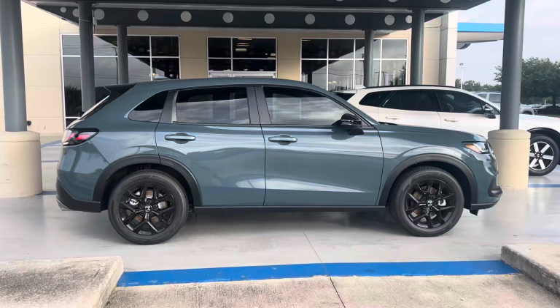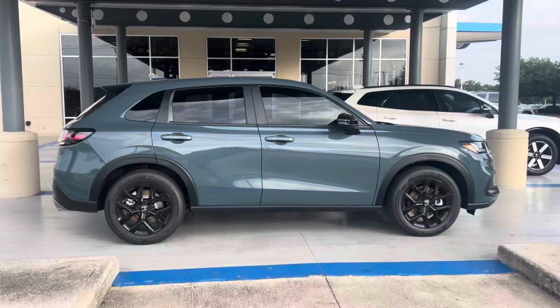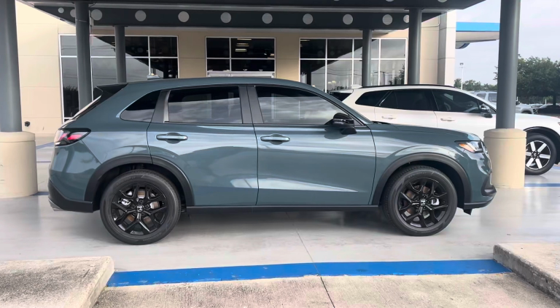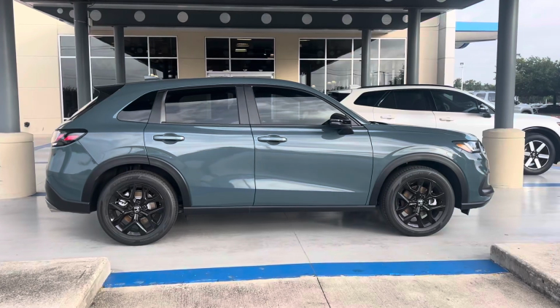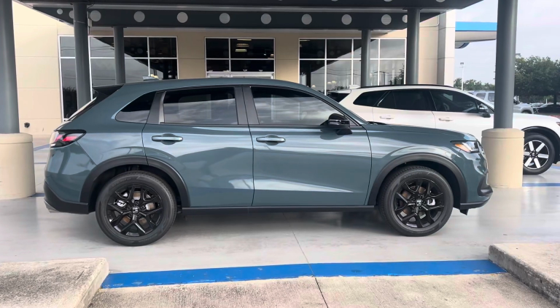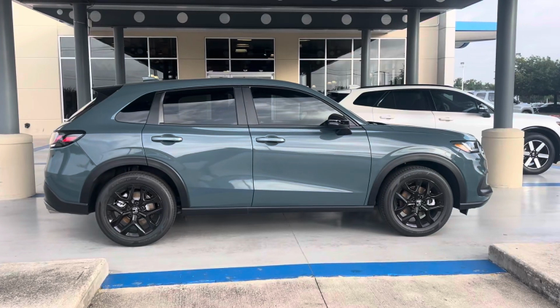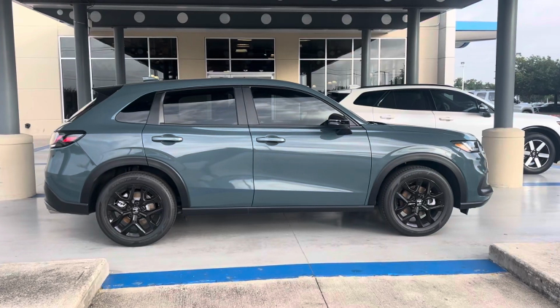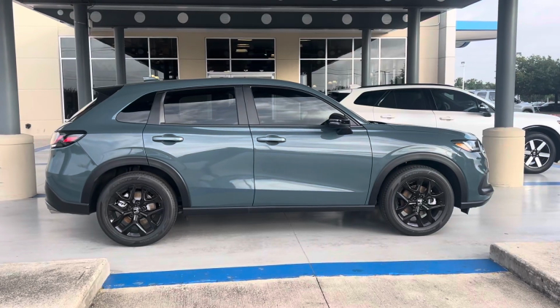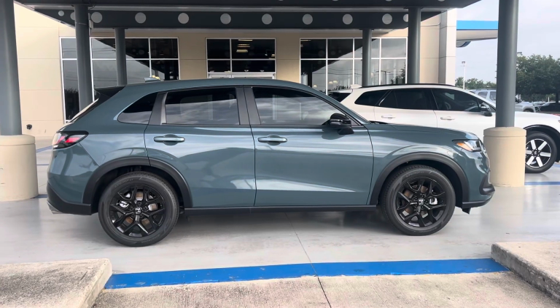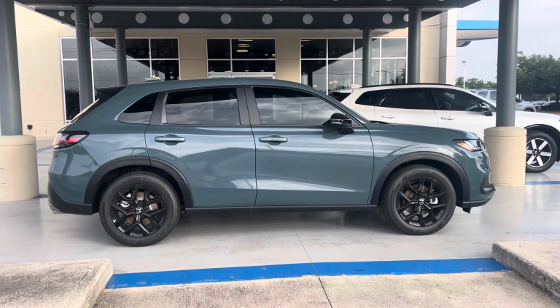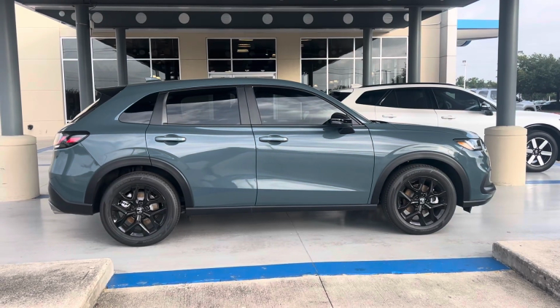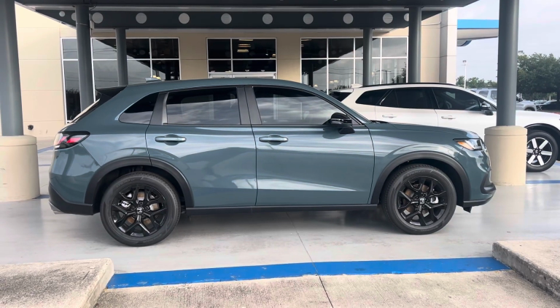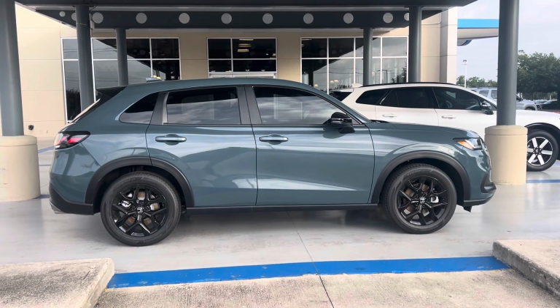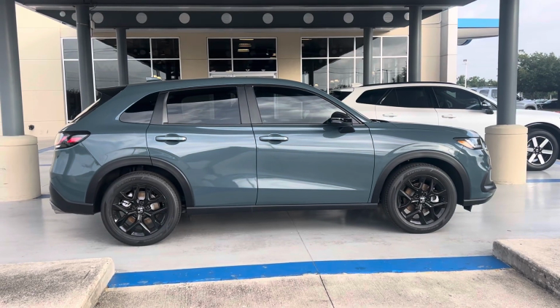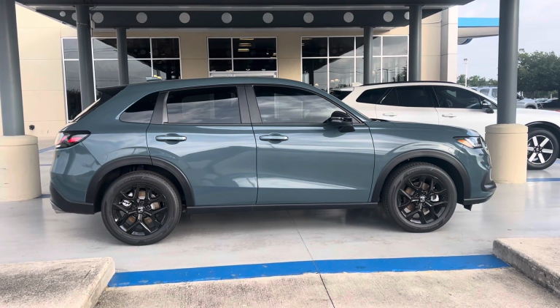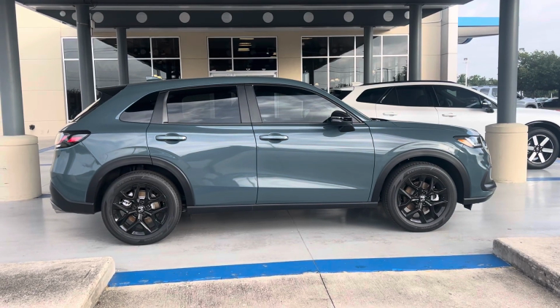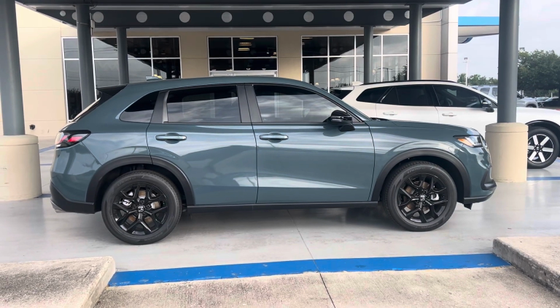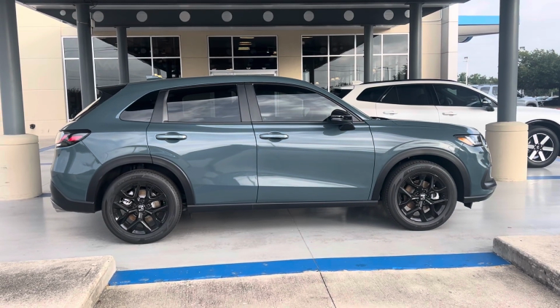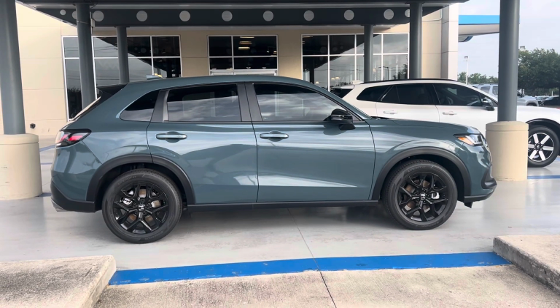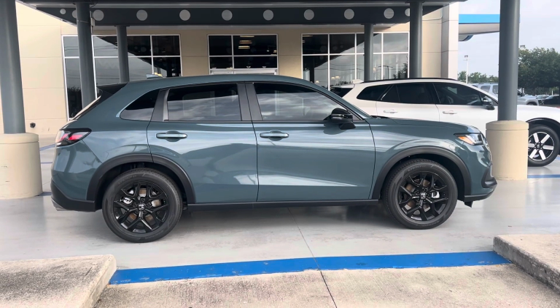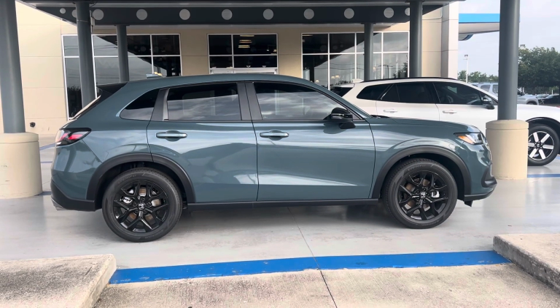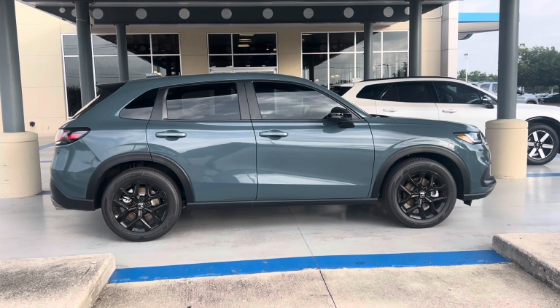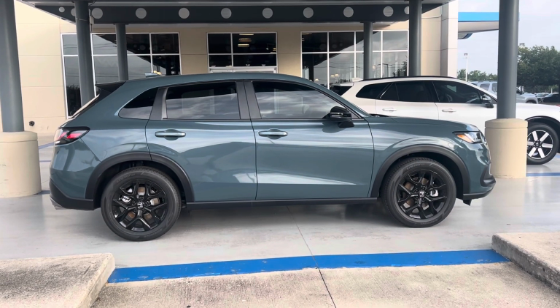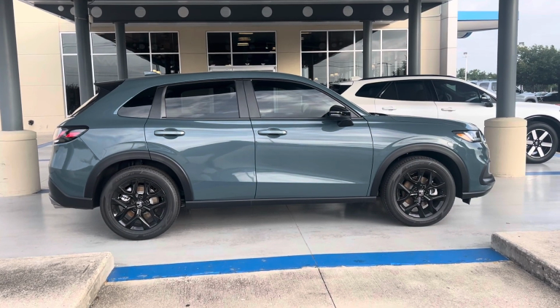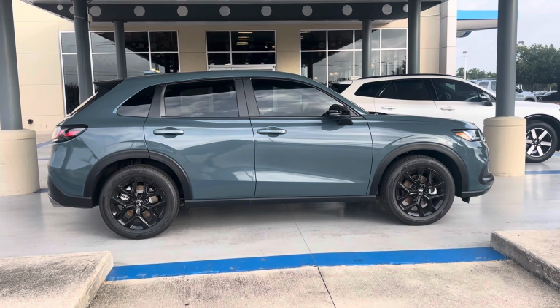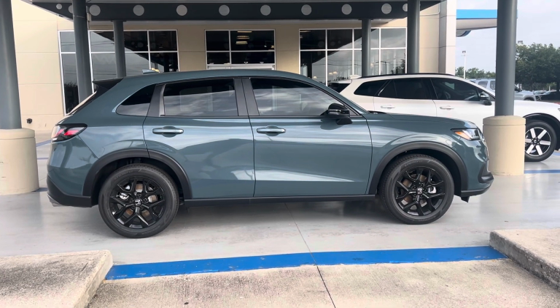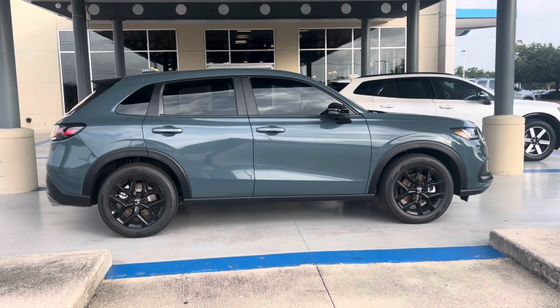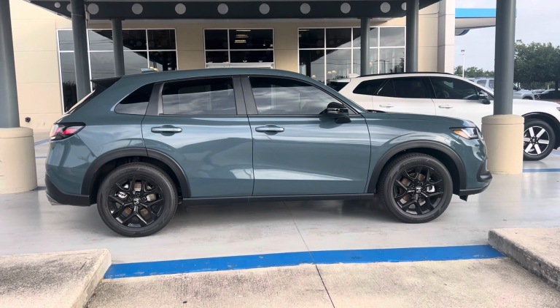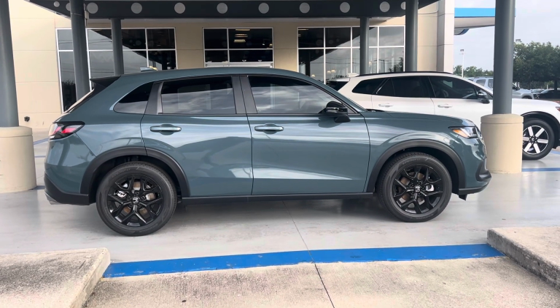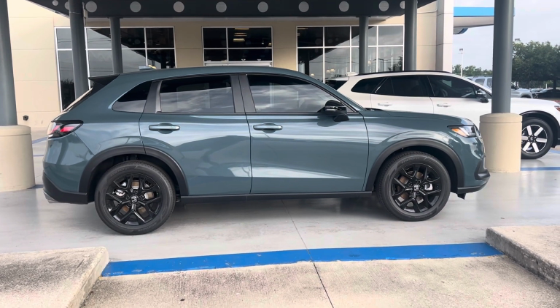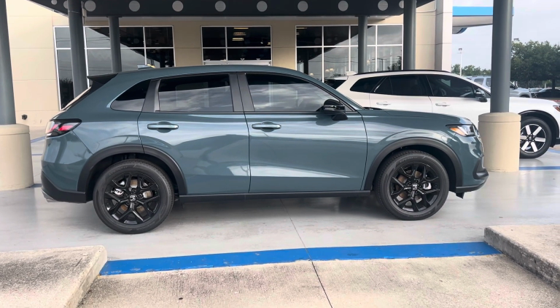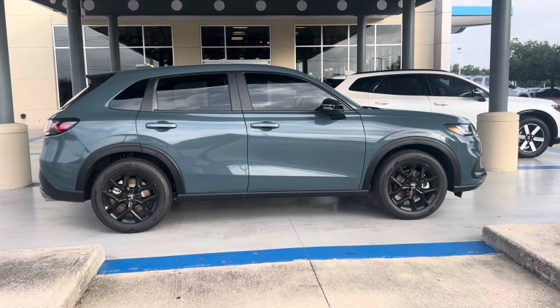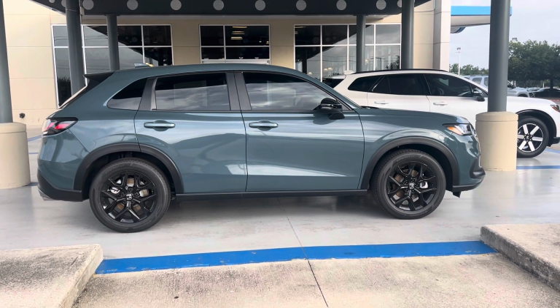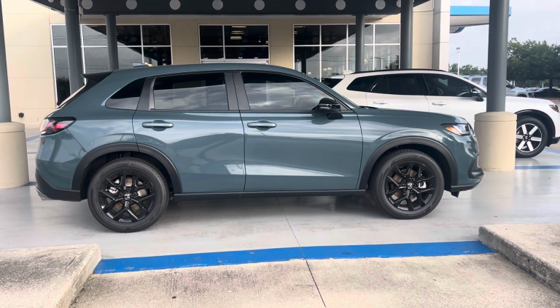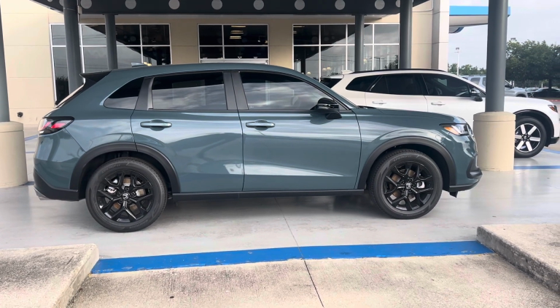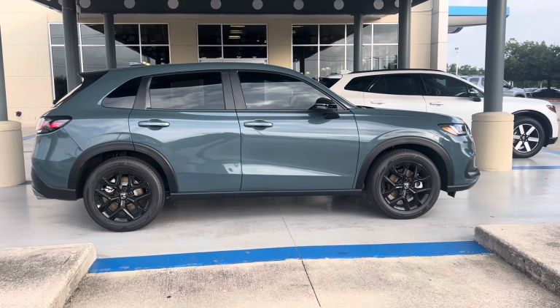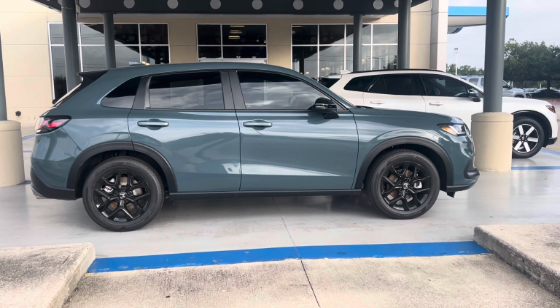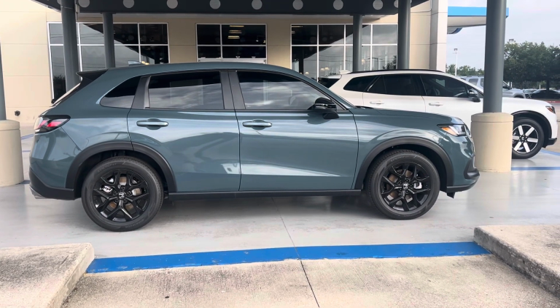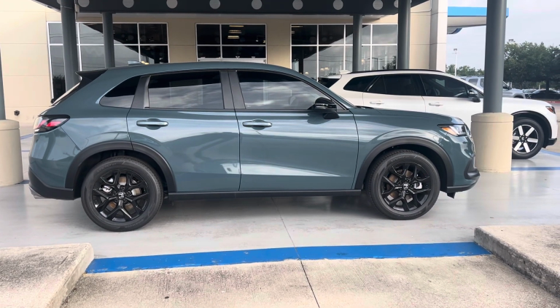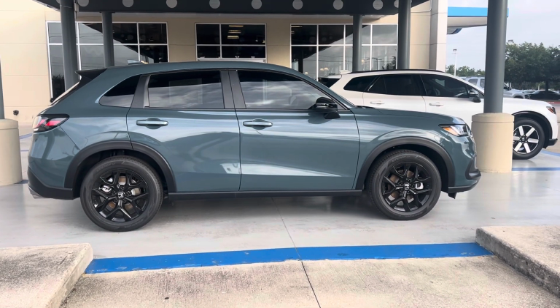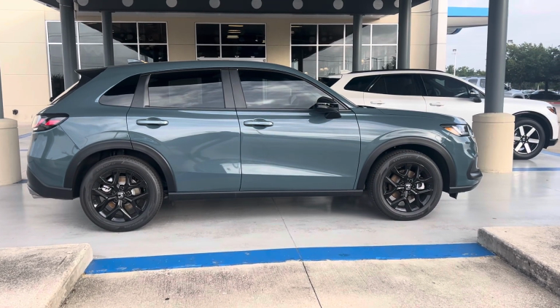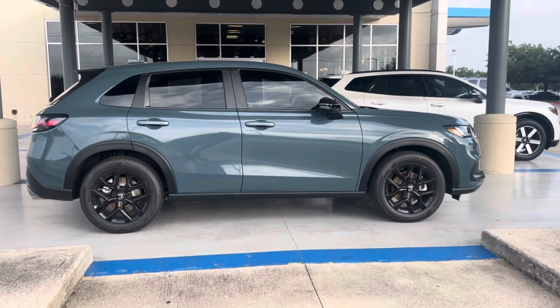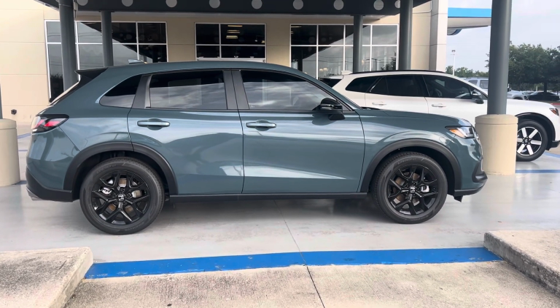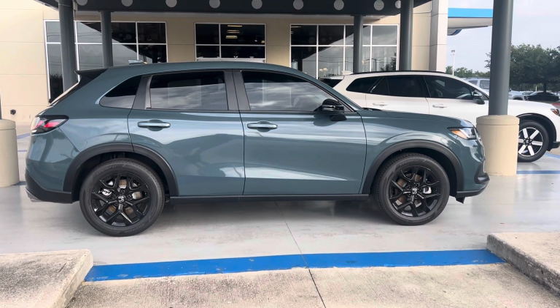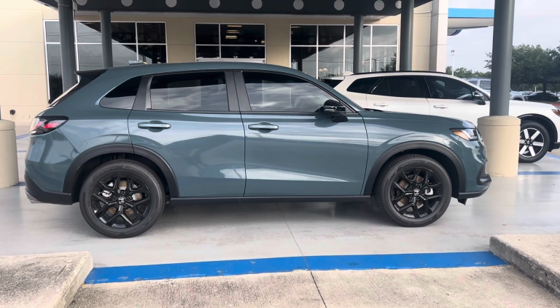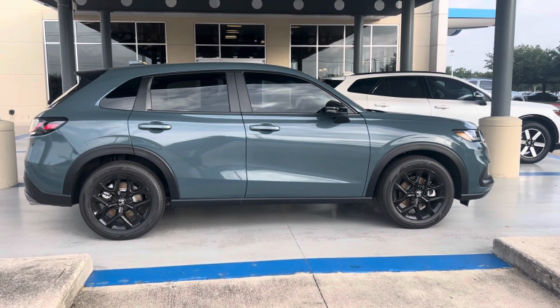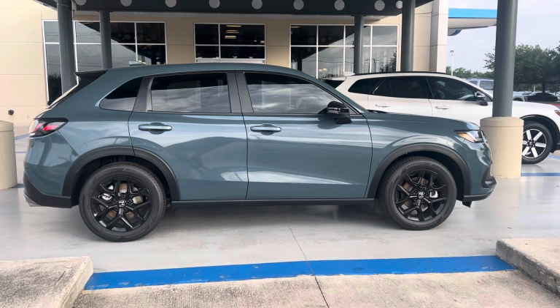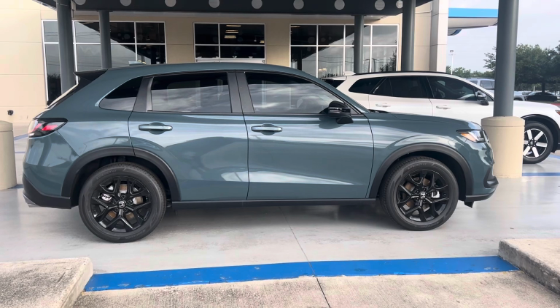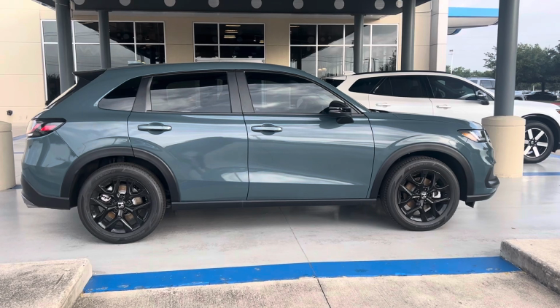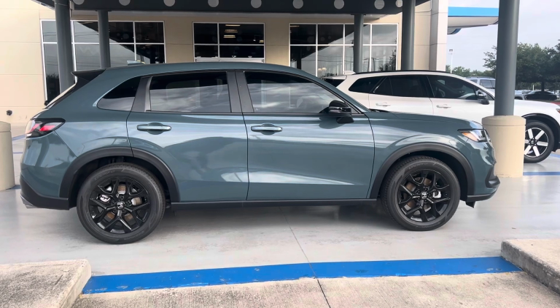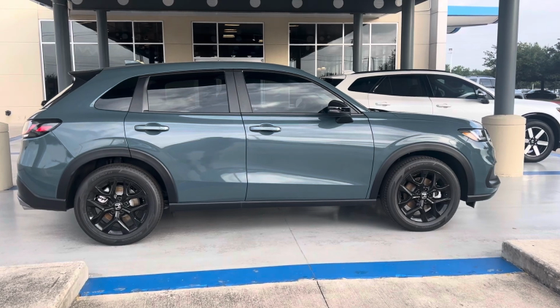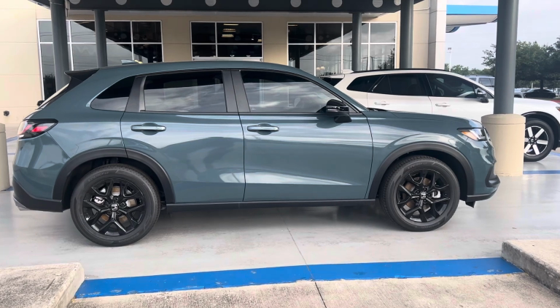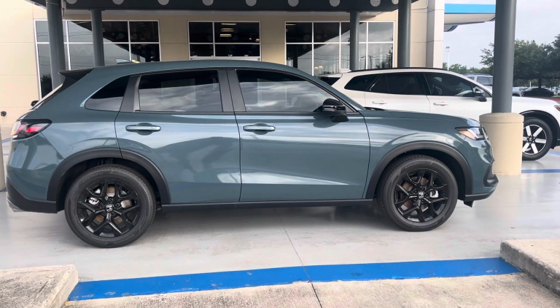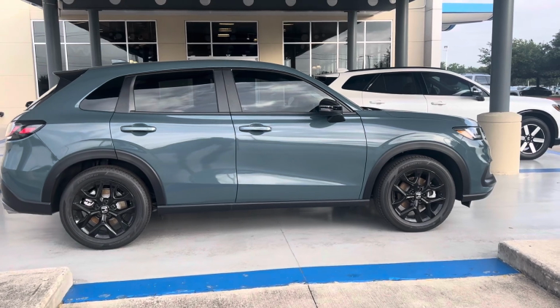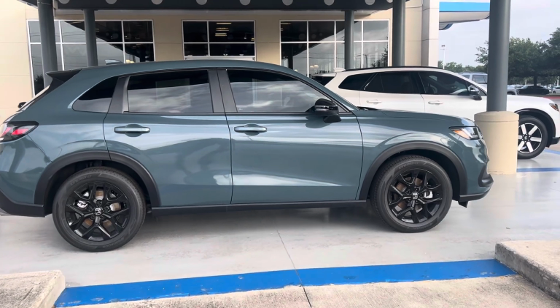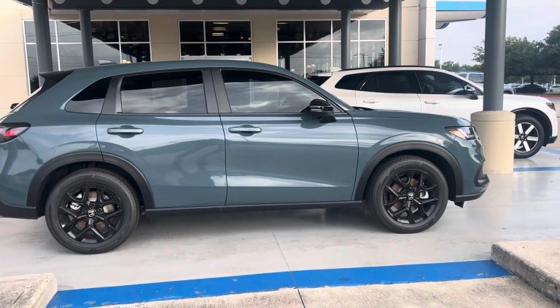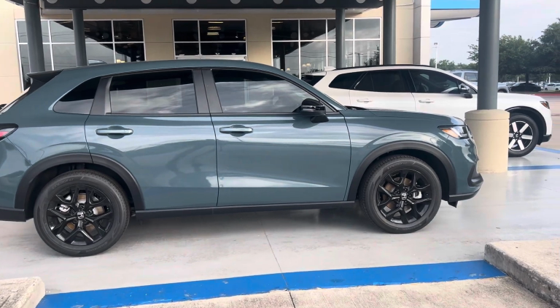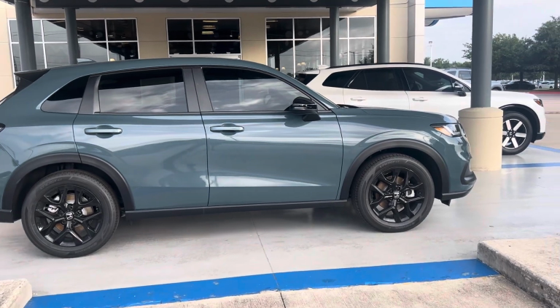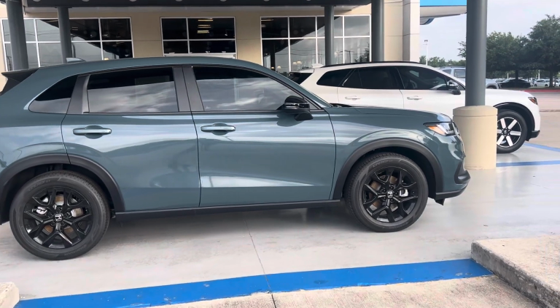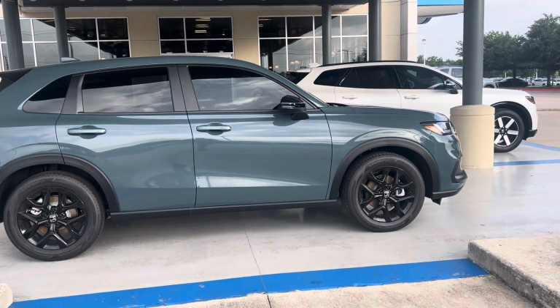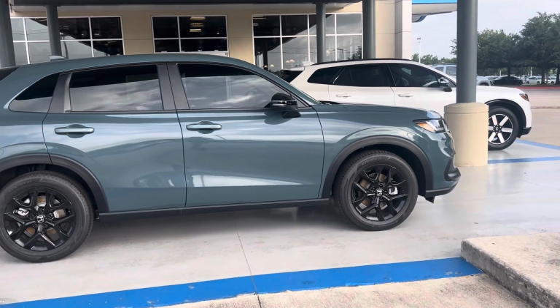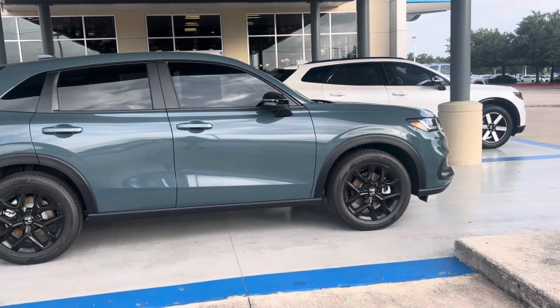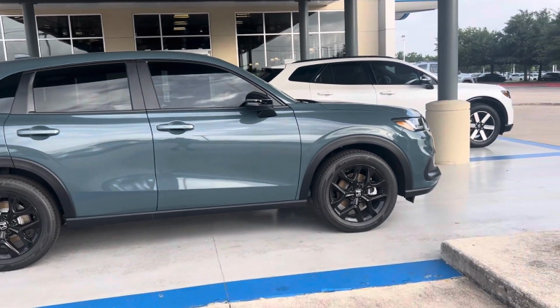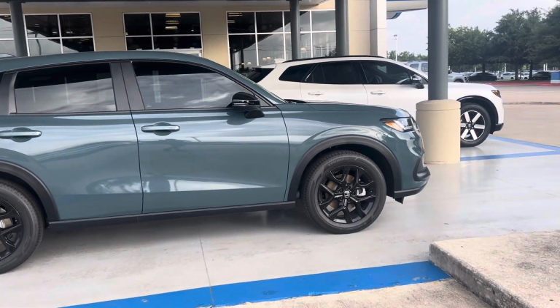Good morning all. Brad Plochet coming from Audi Honda. So HRV Nordic Forest Sport.